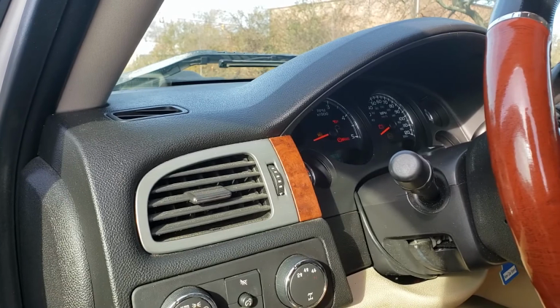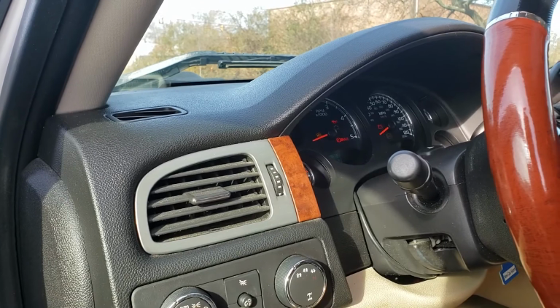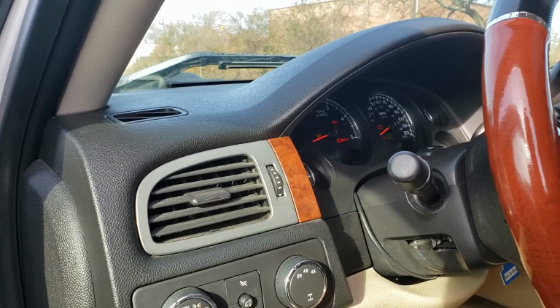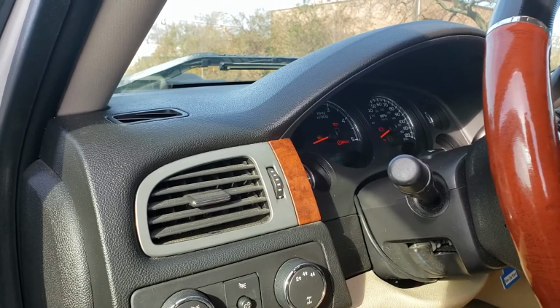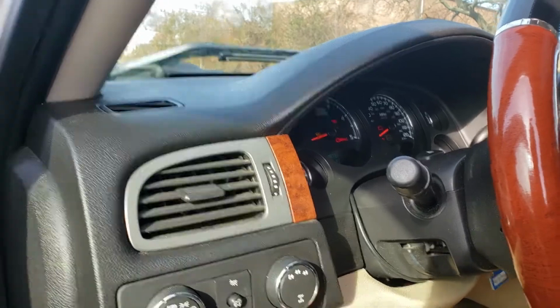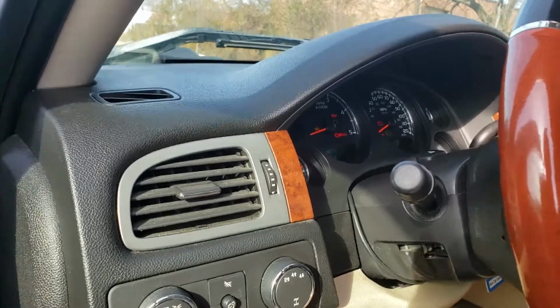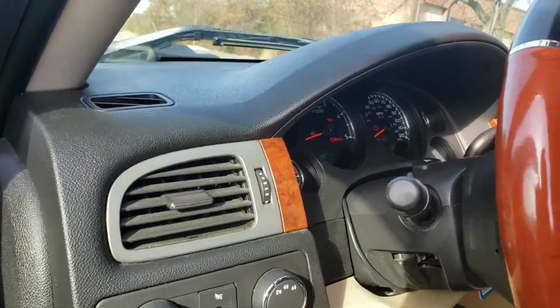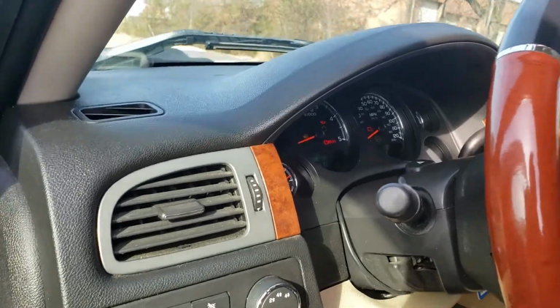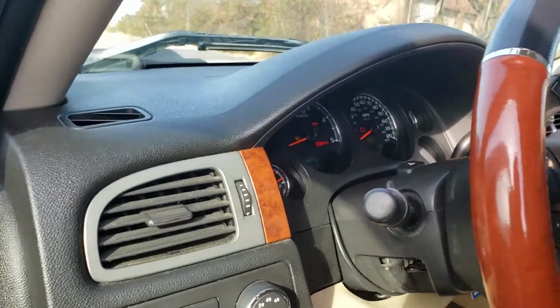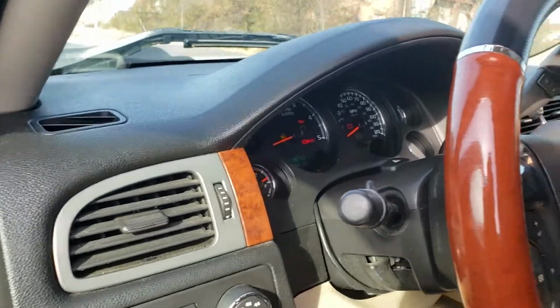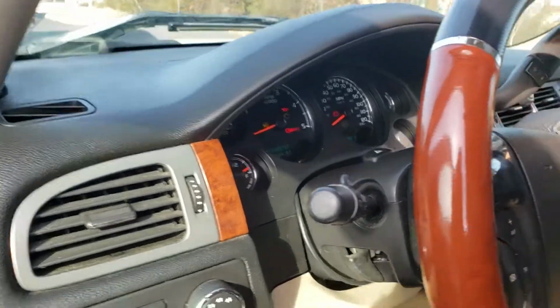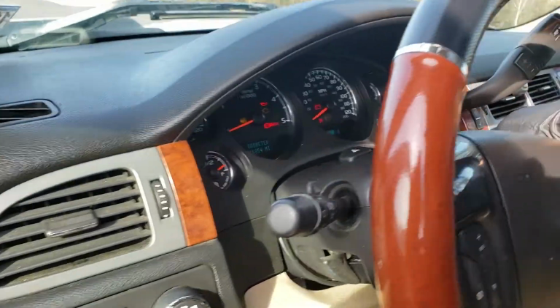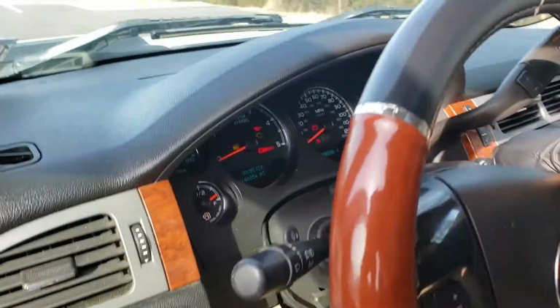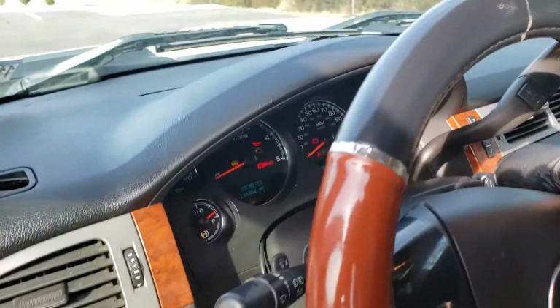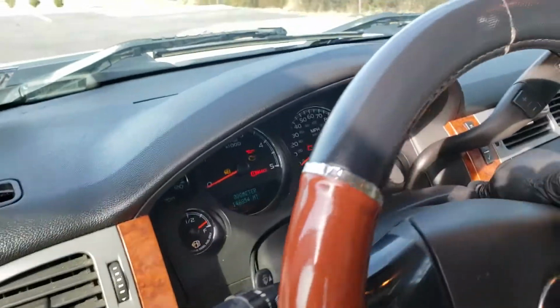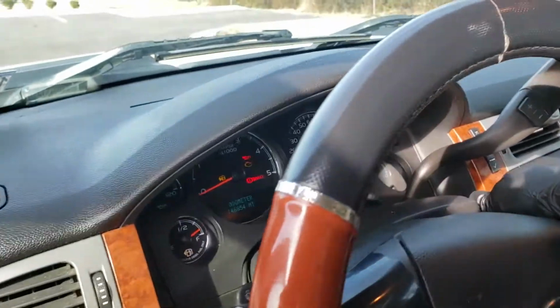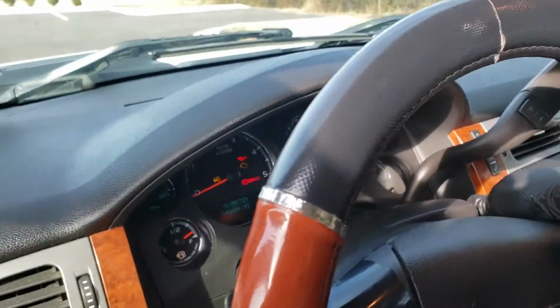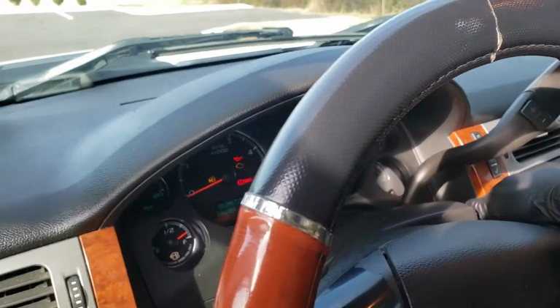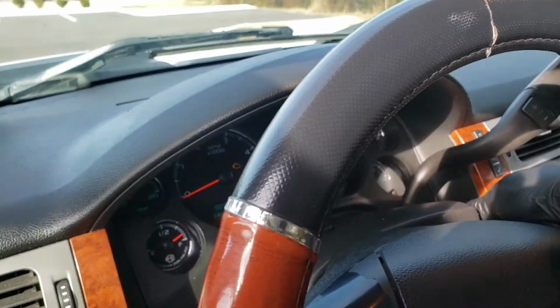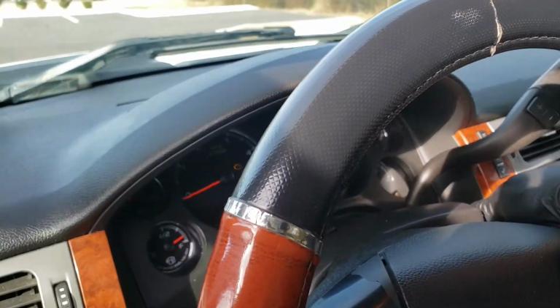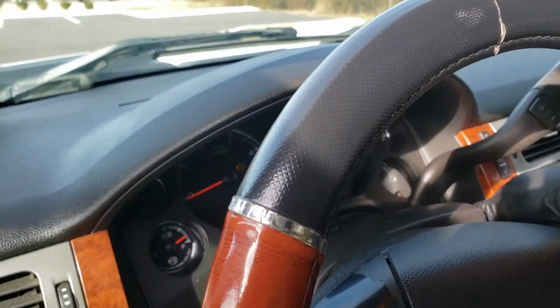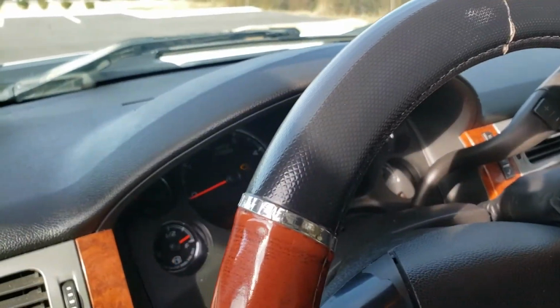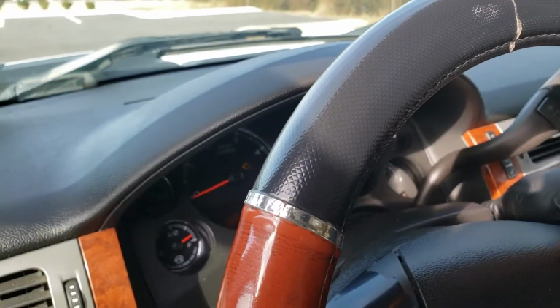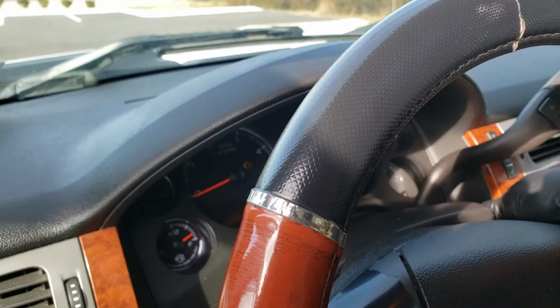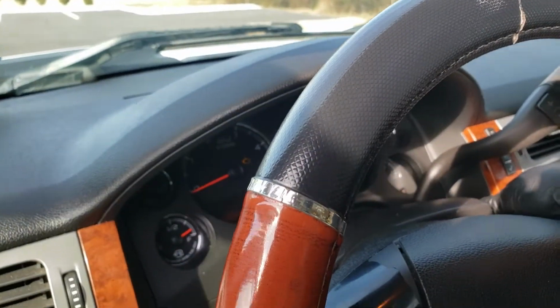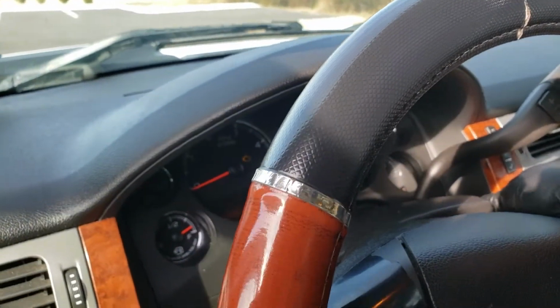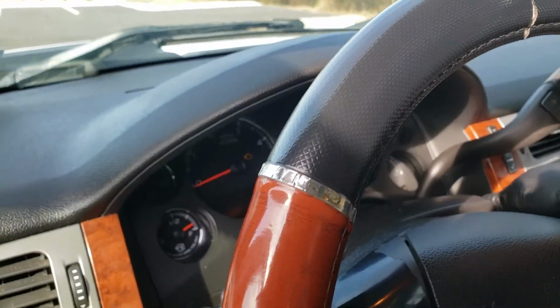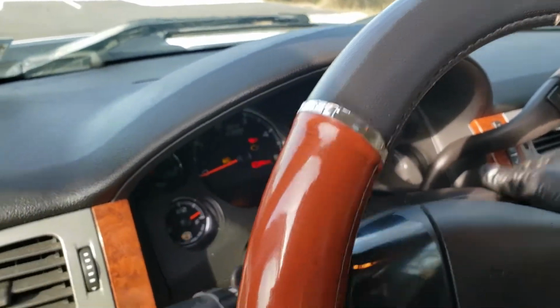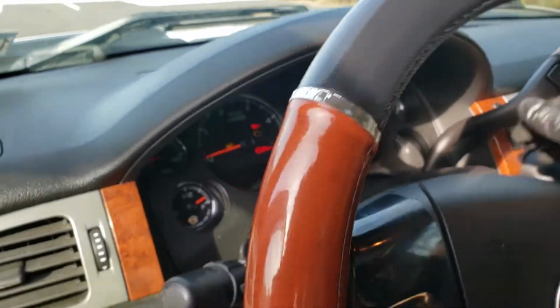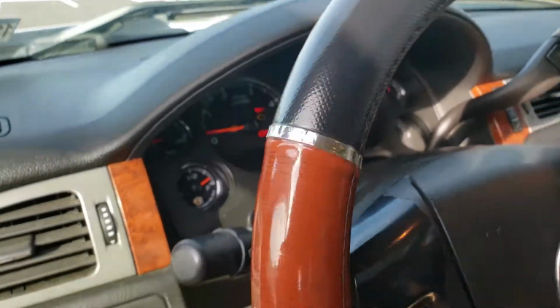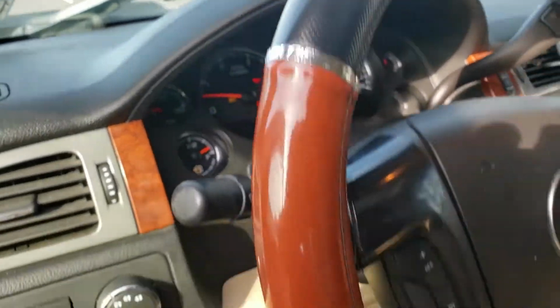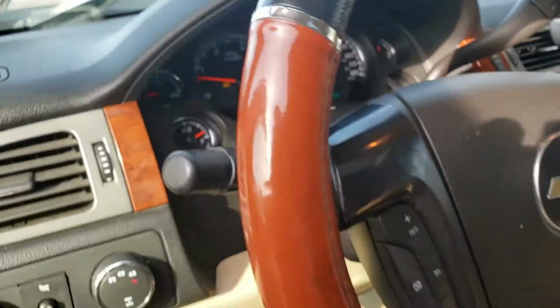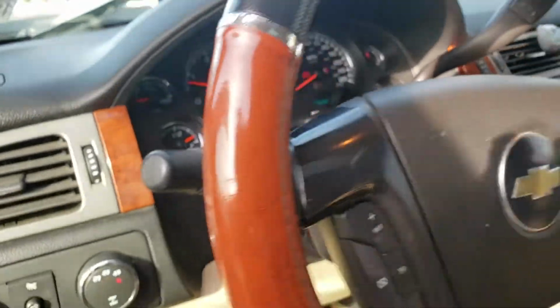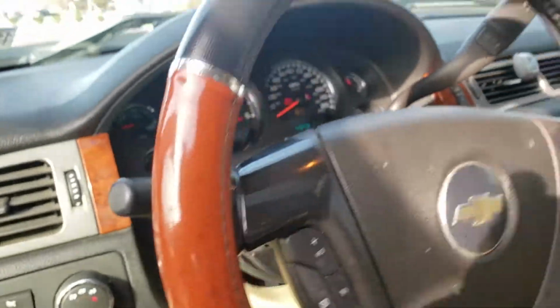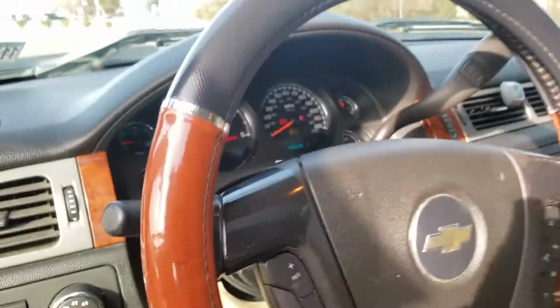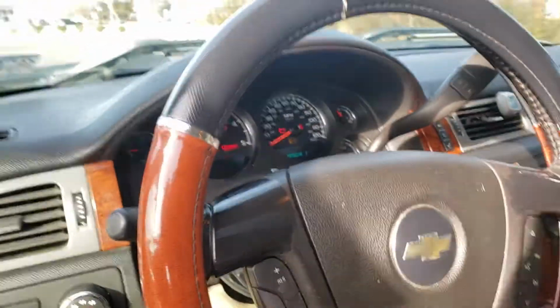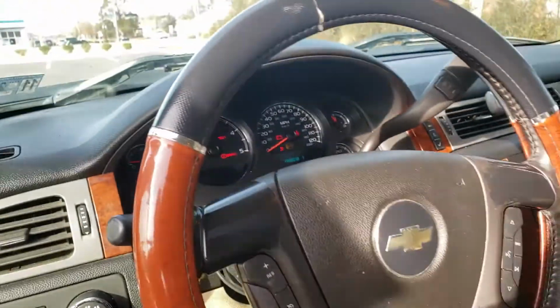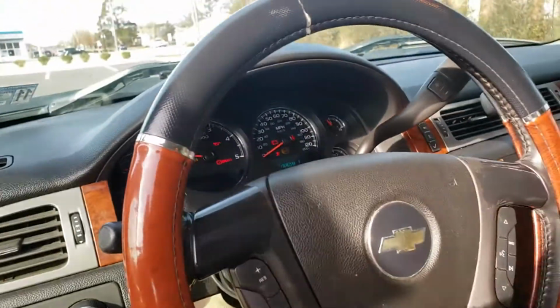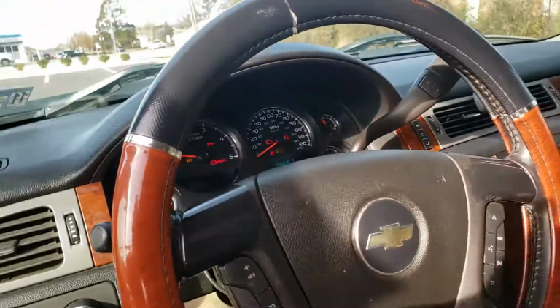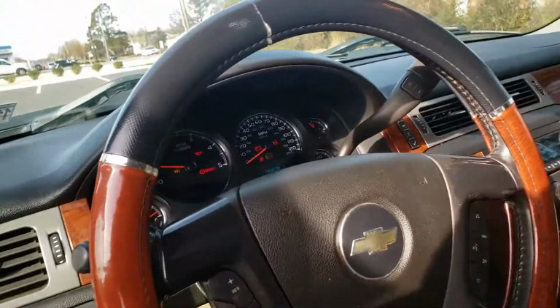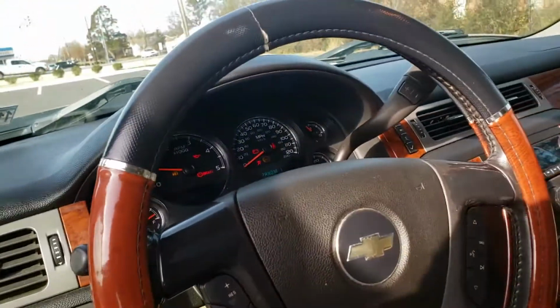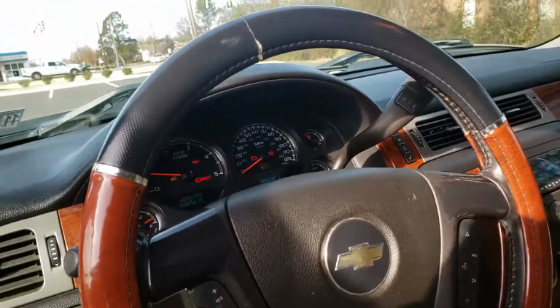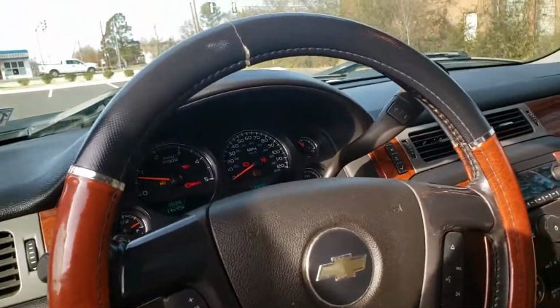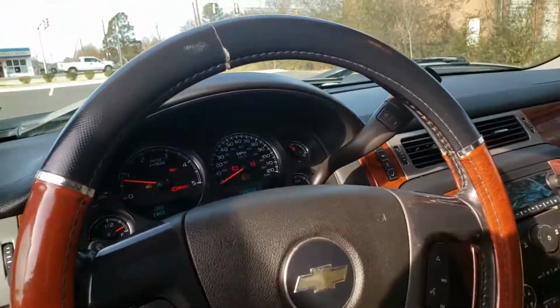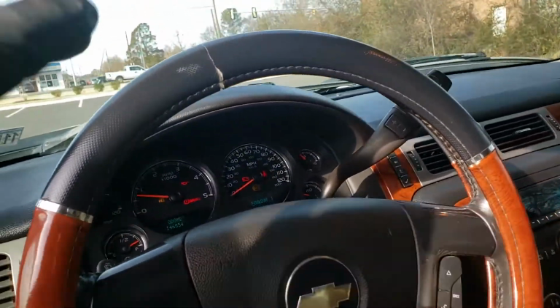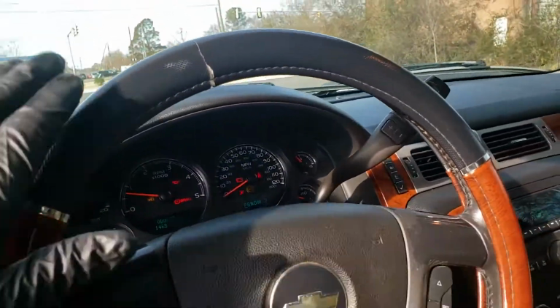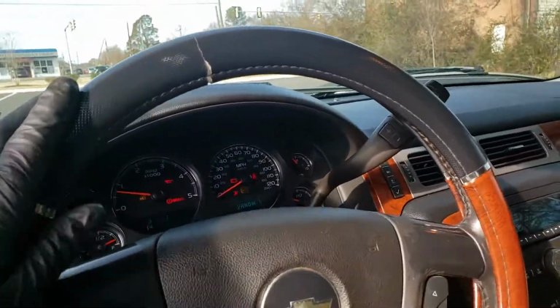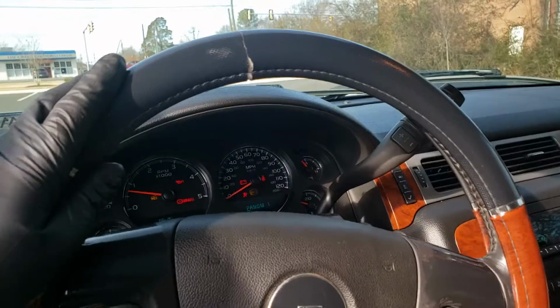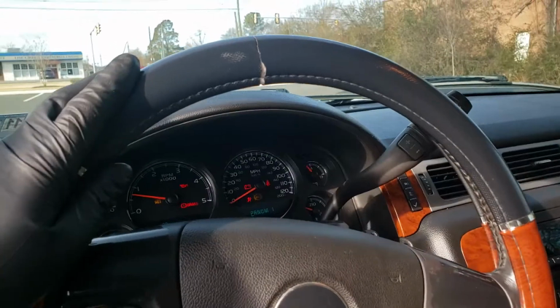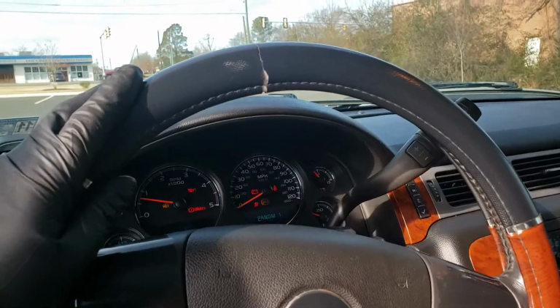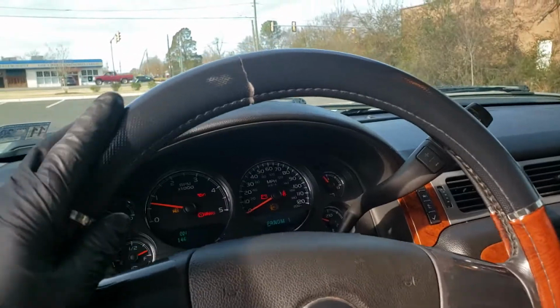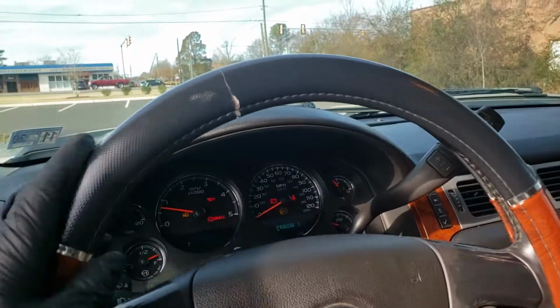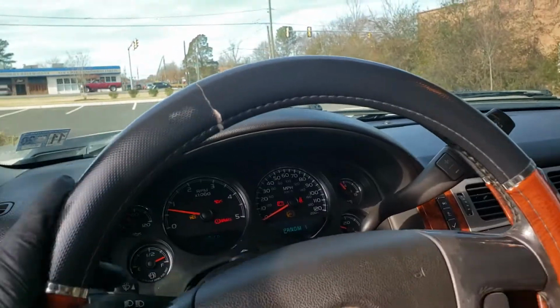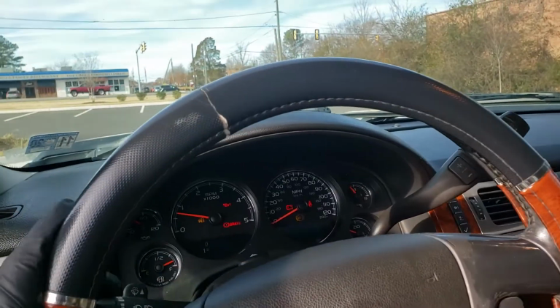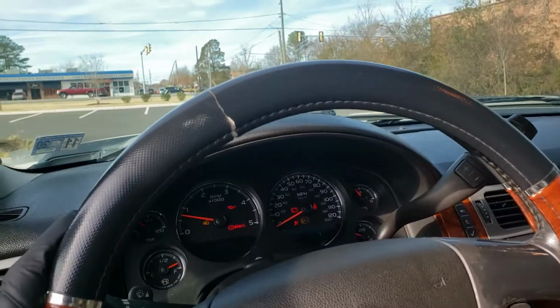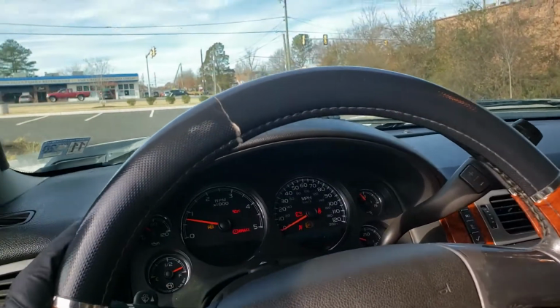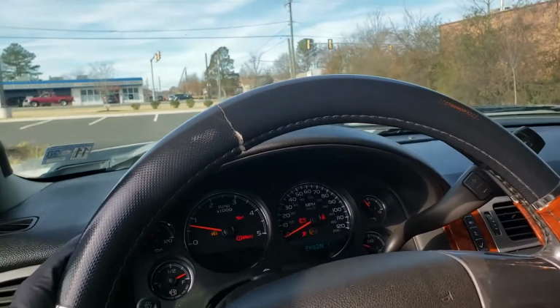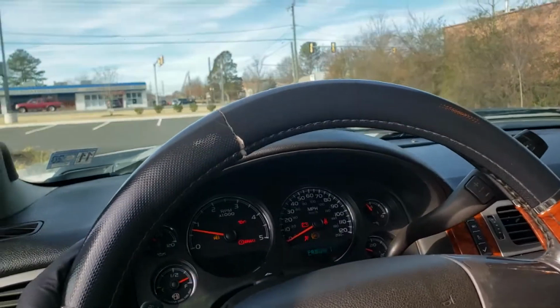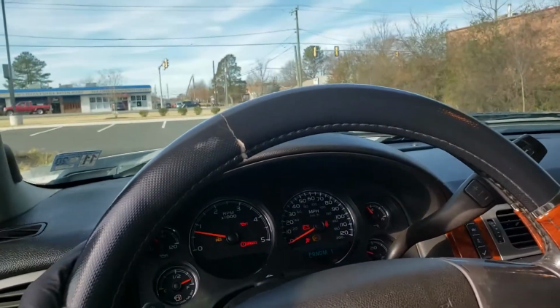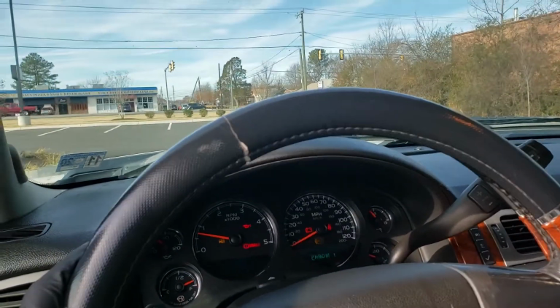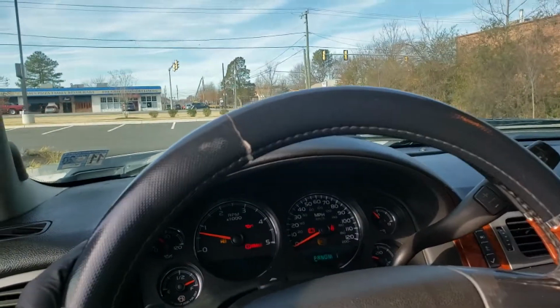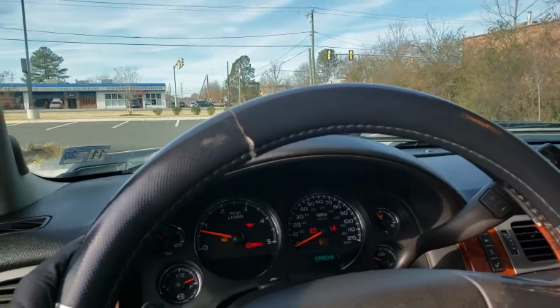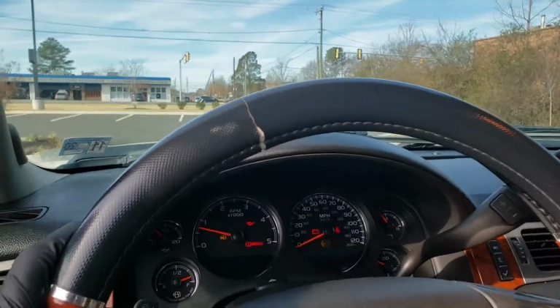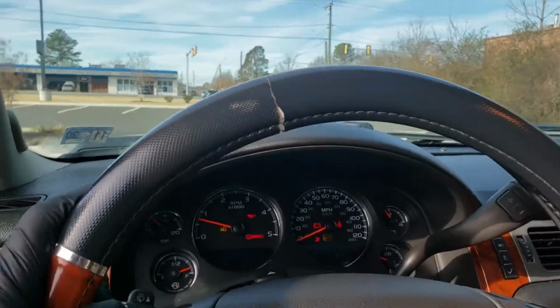It doesn't have no check engine lights on or anything. Alright, this thing is running as it should.